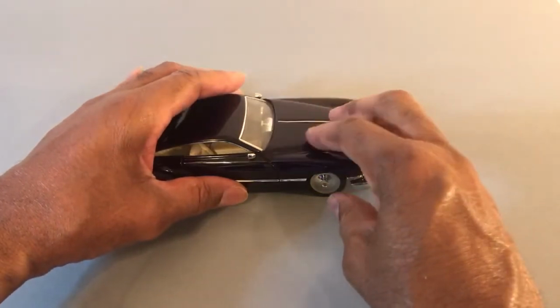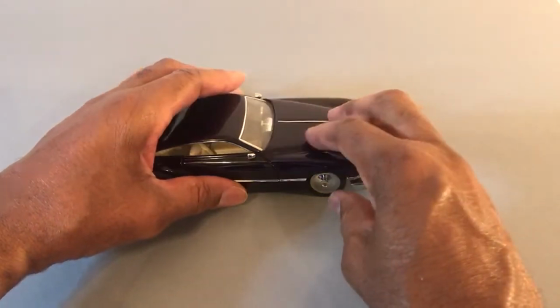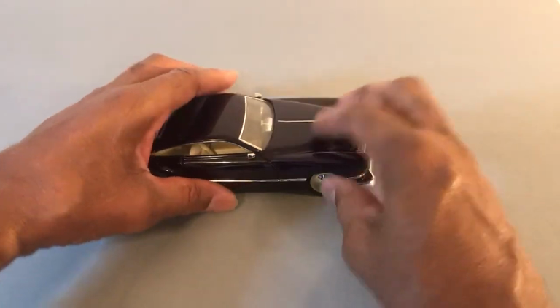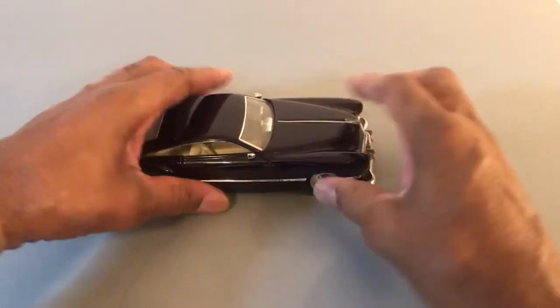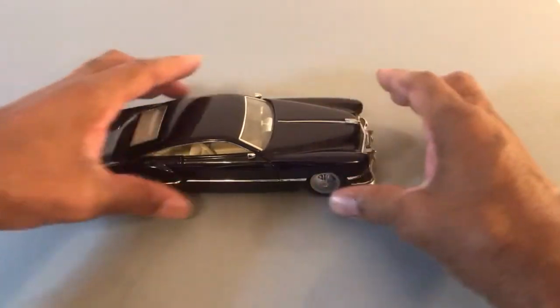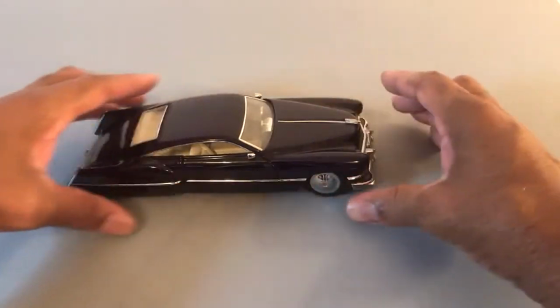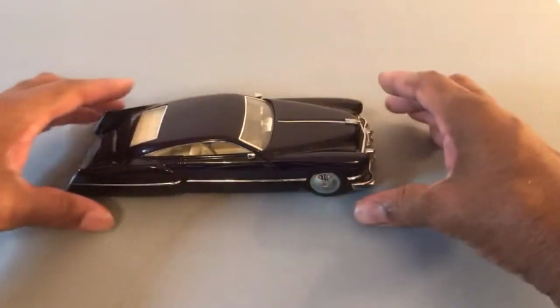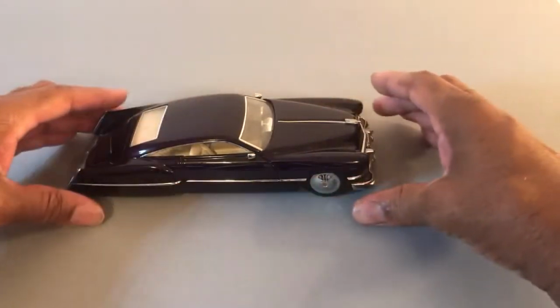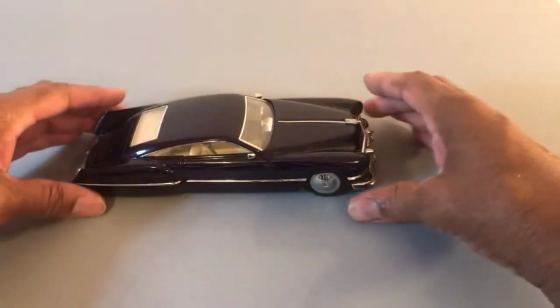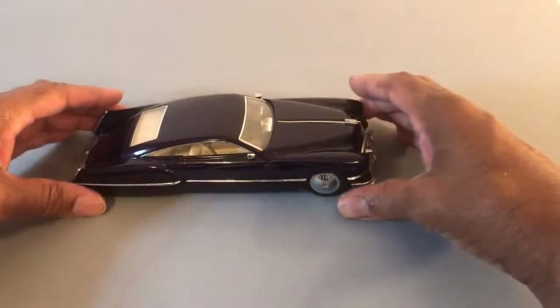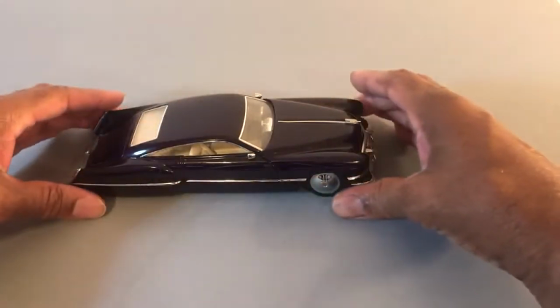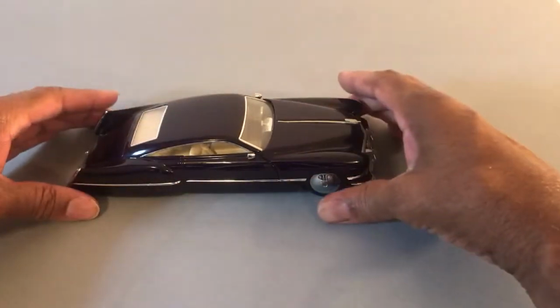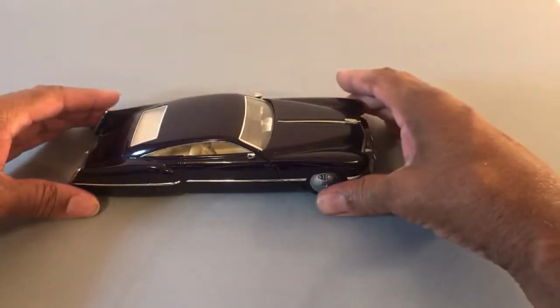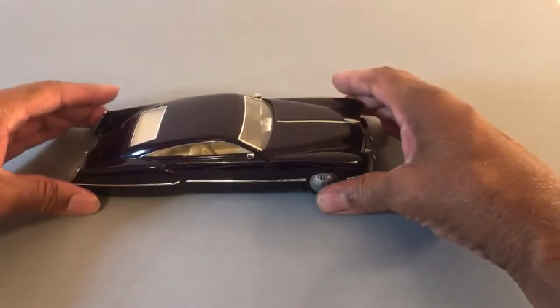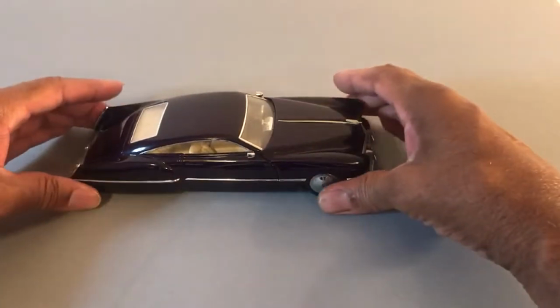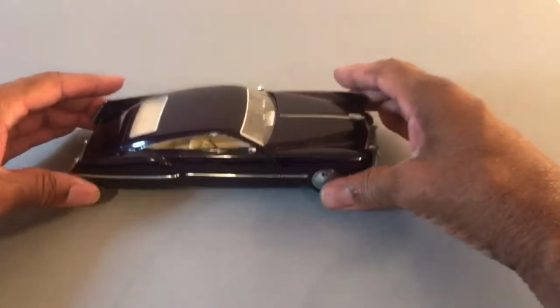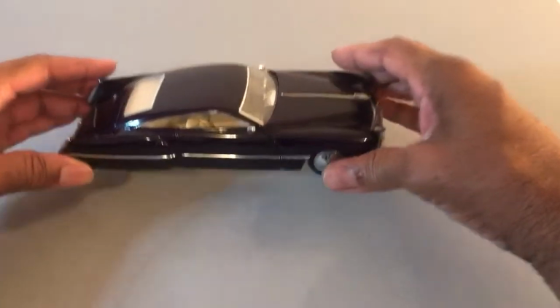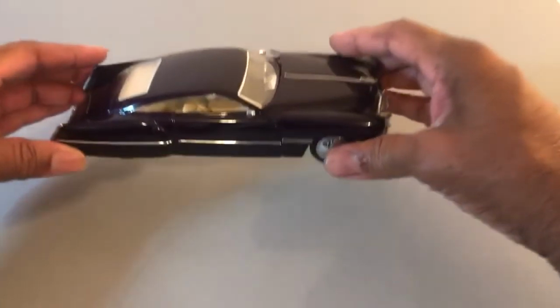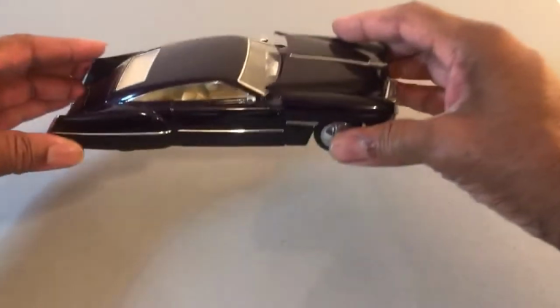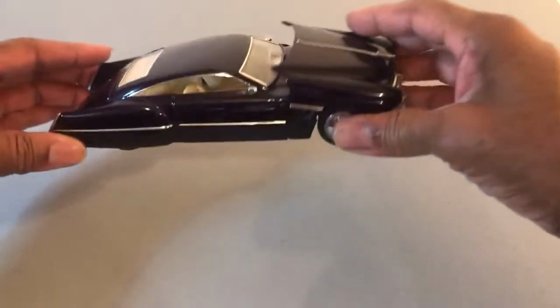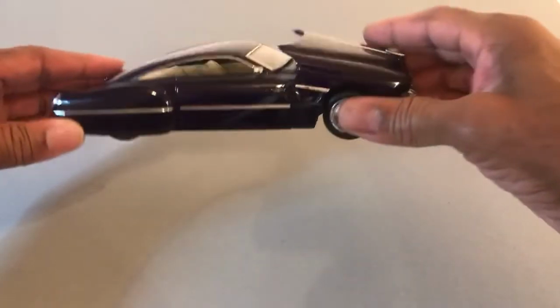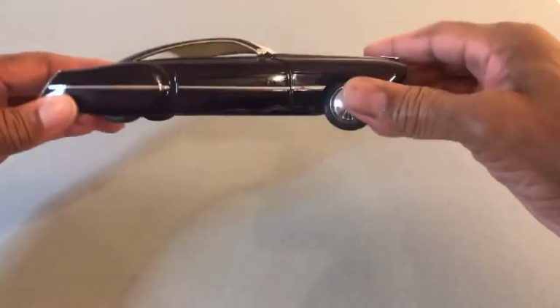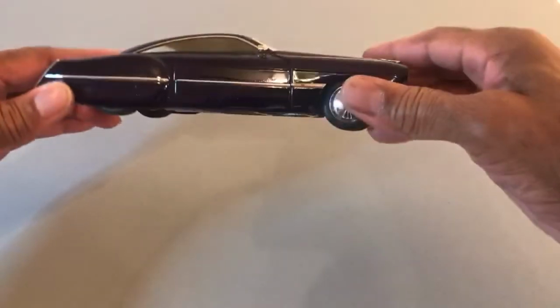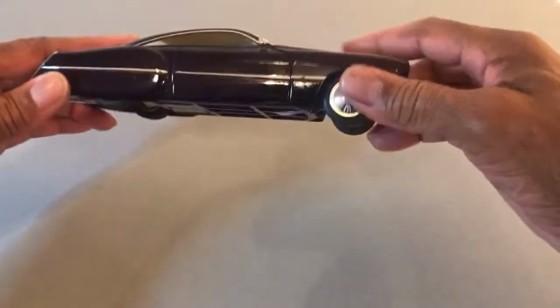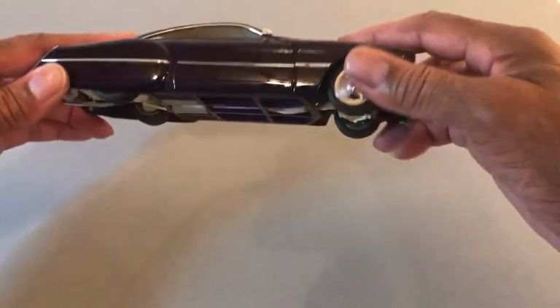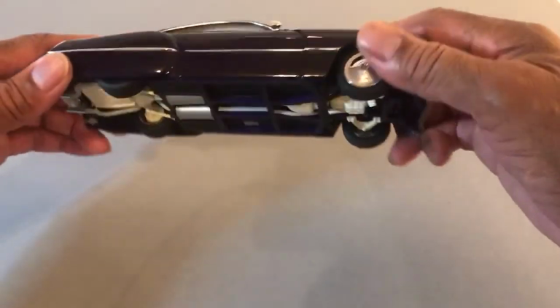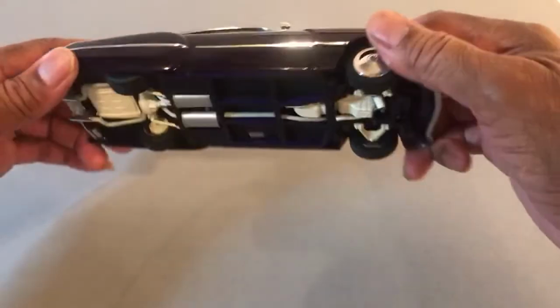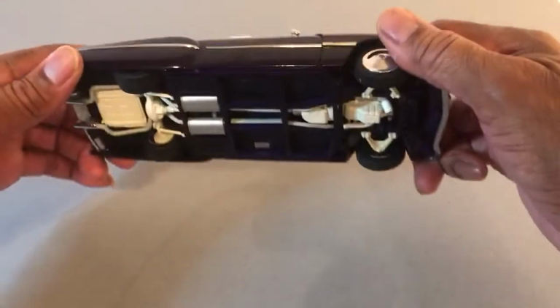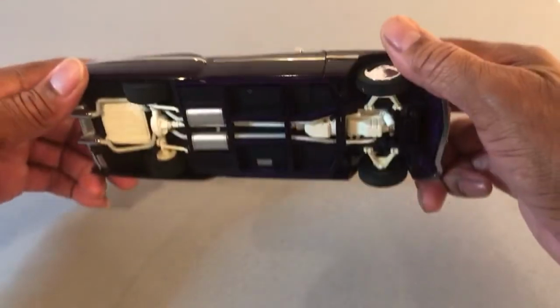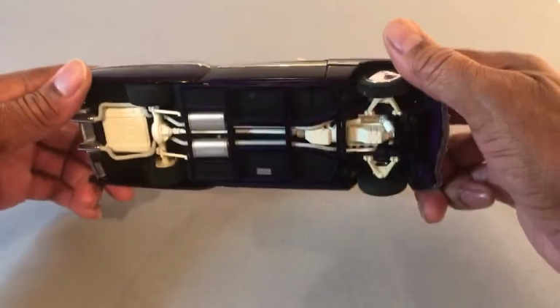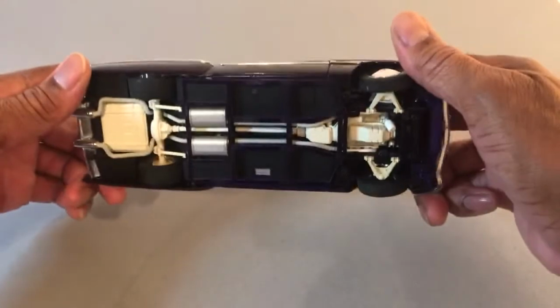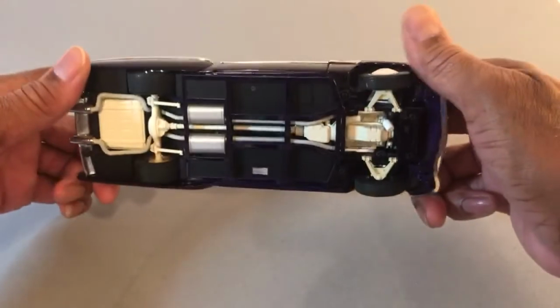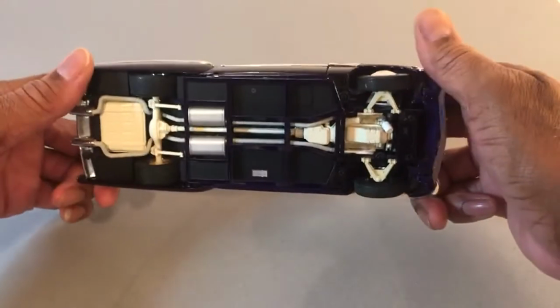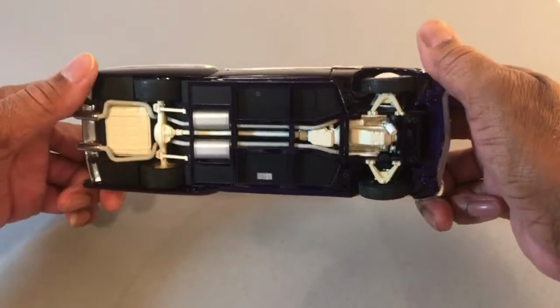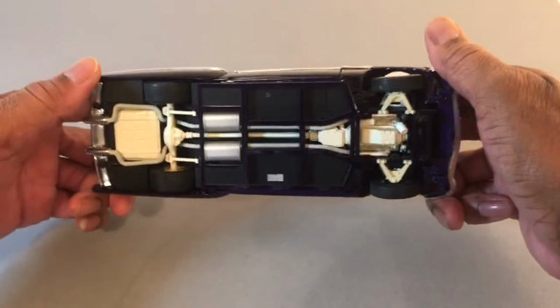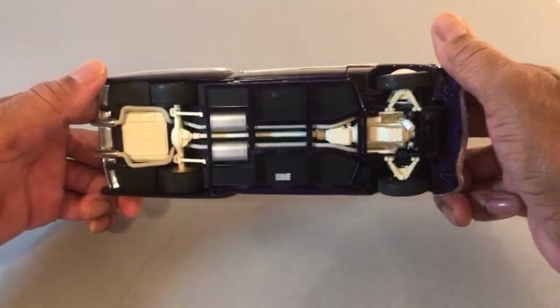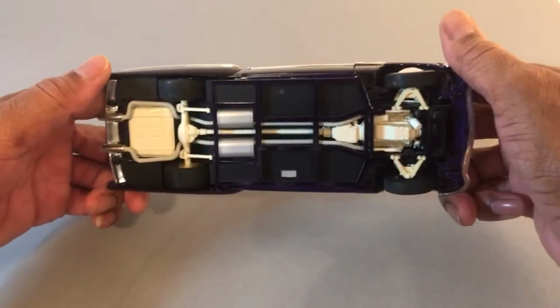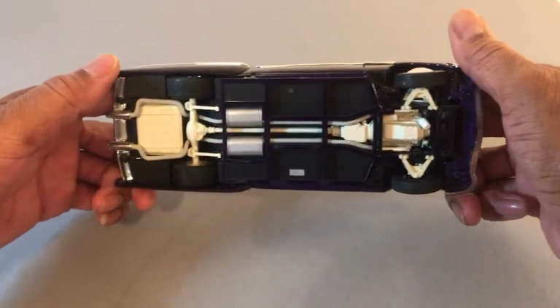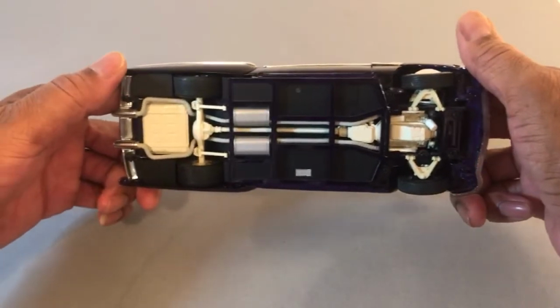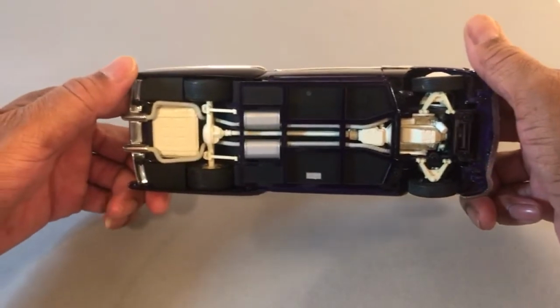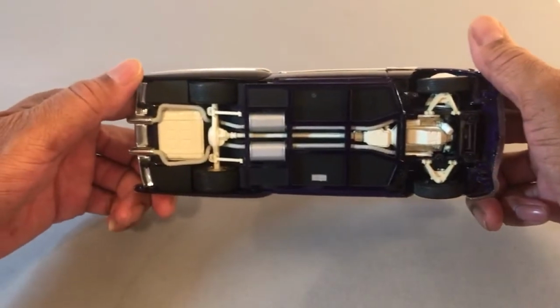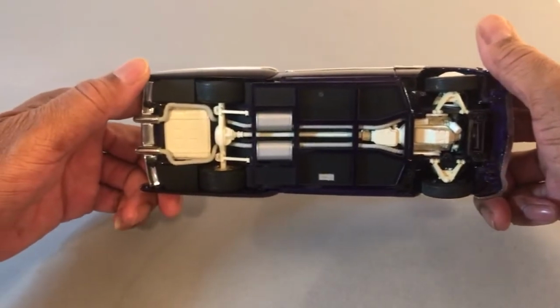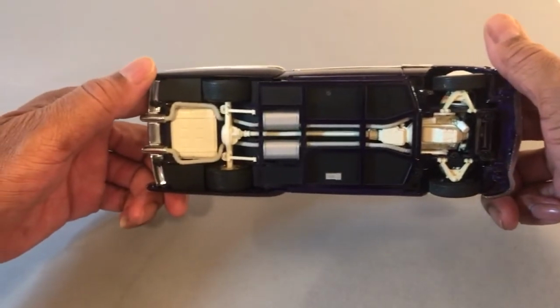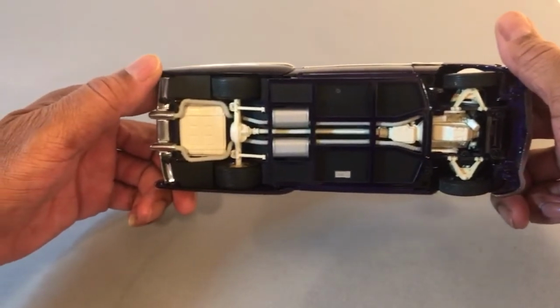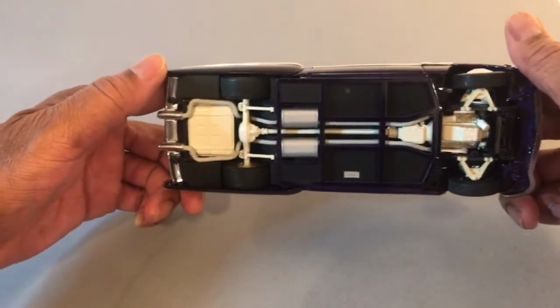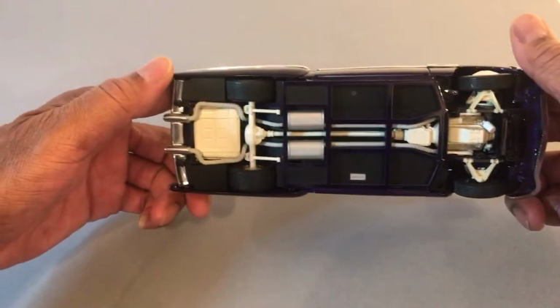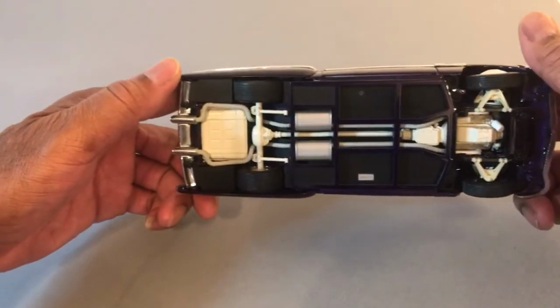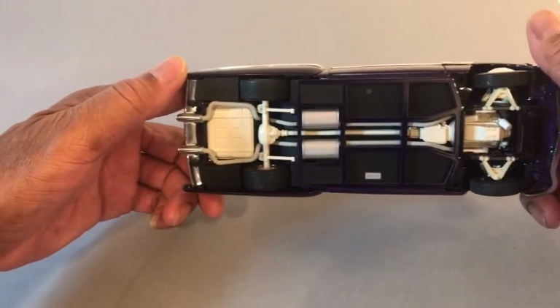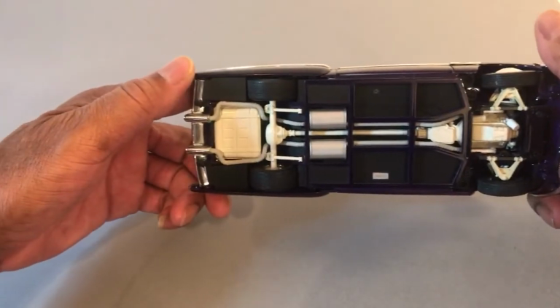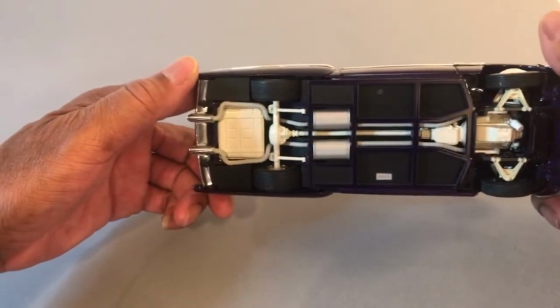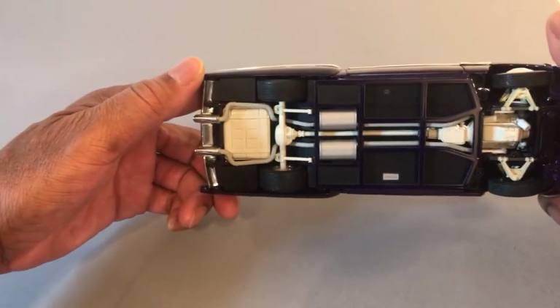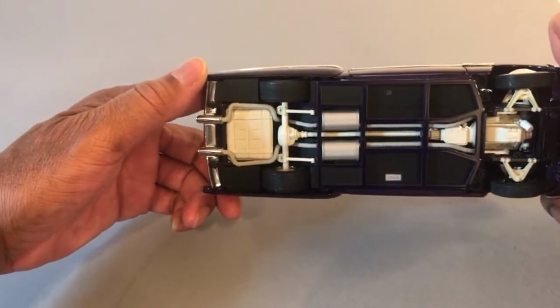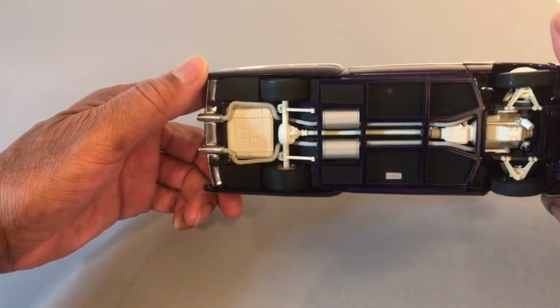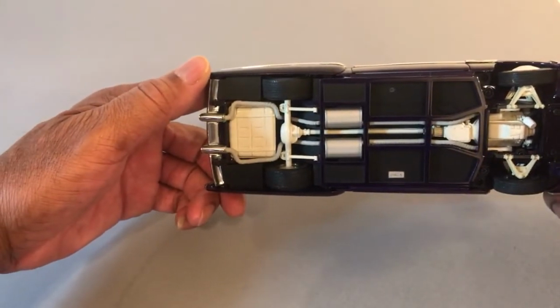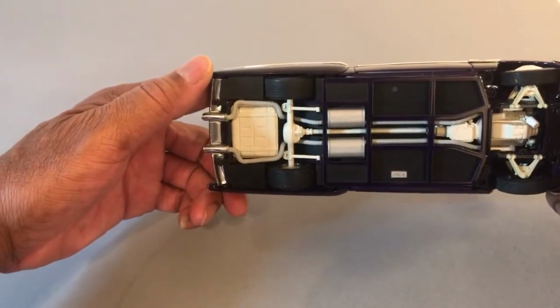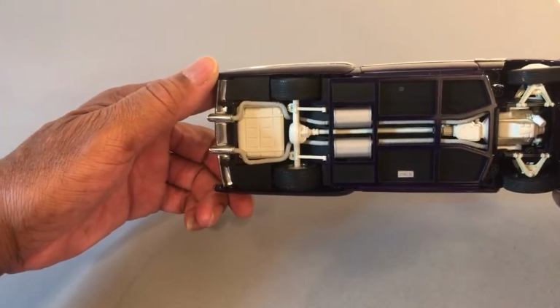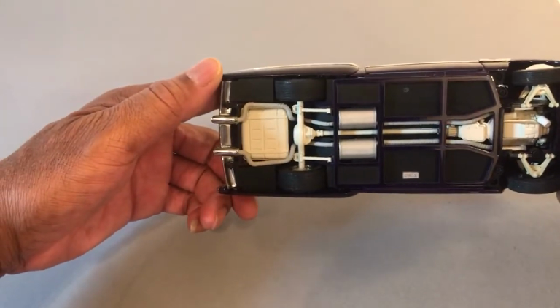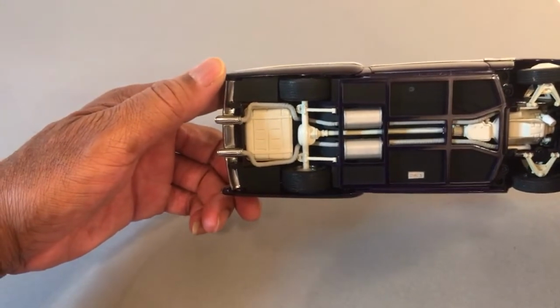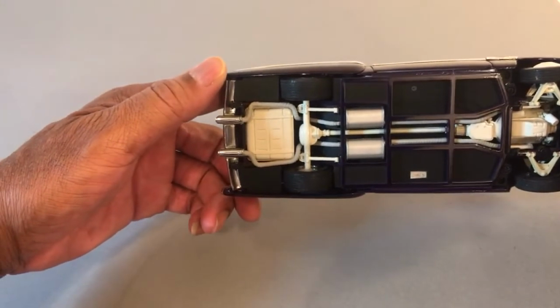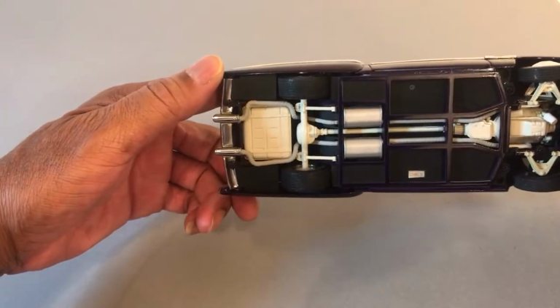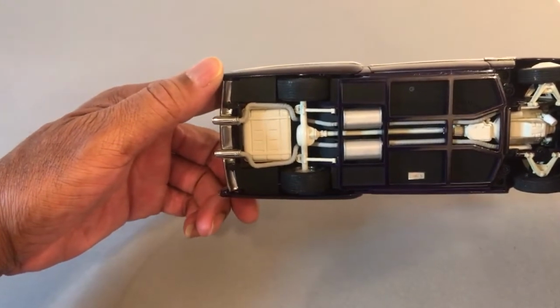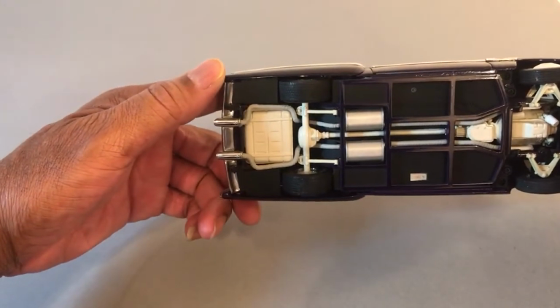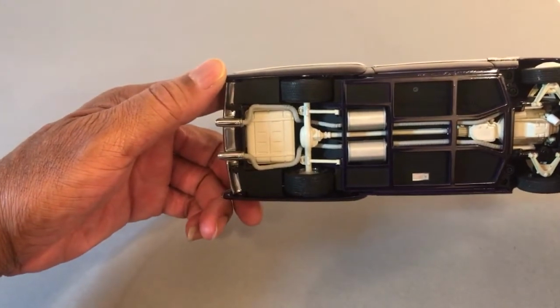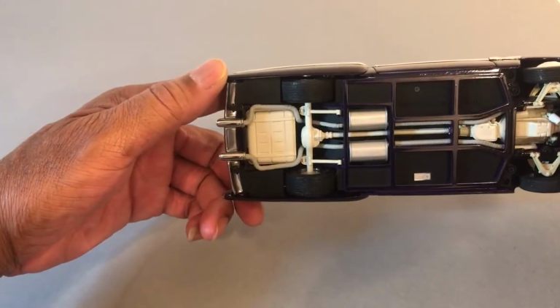Underneath — box frame, fully detailed. Nice.